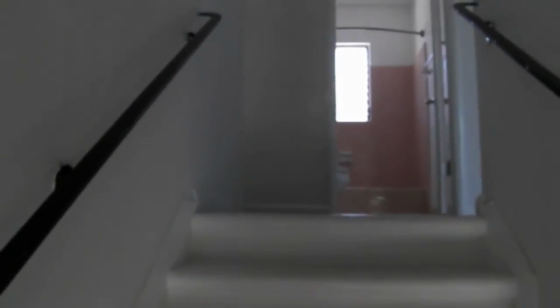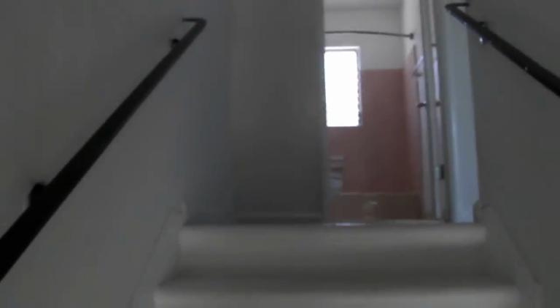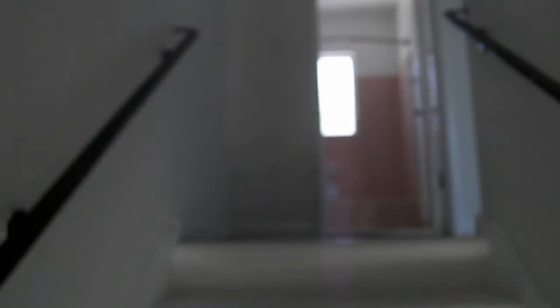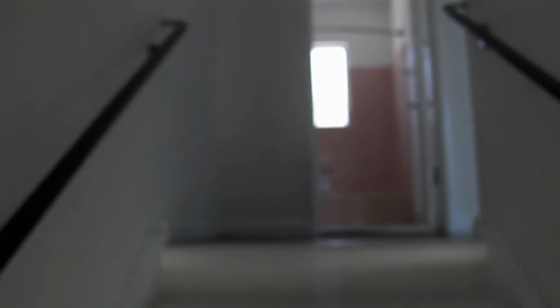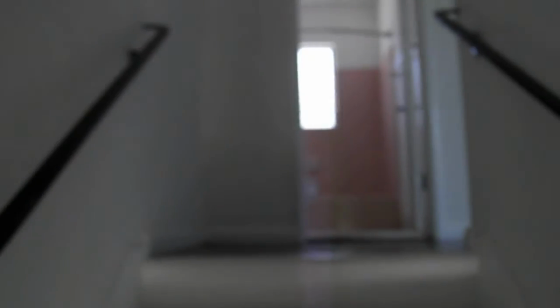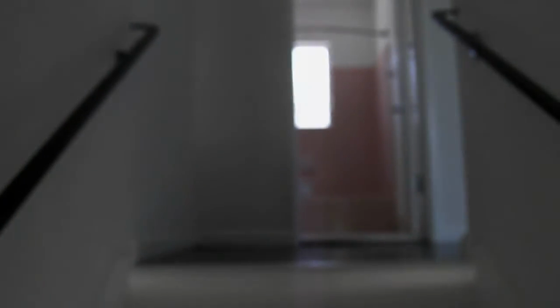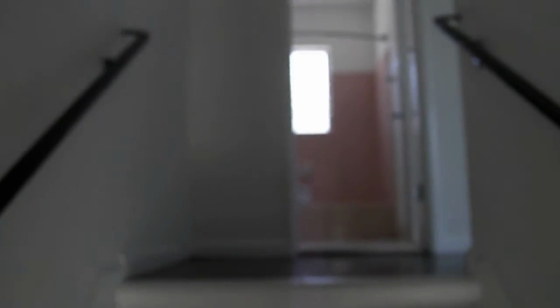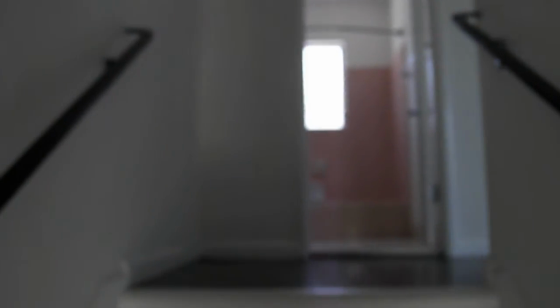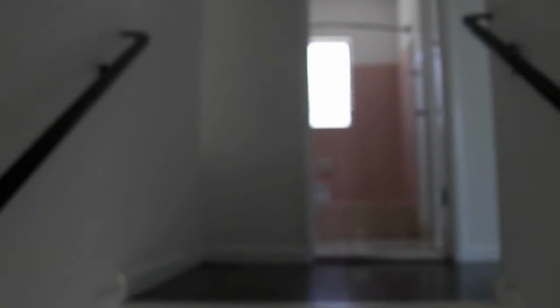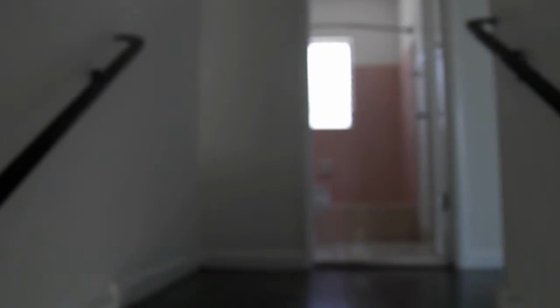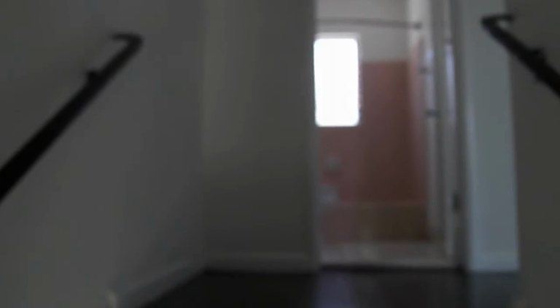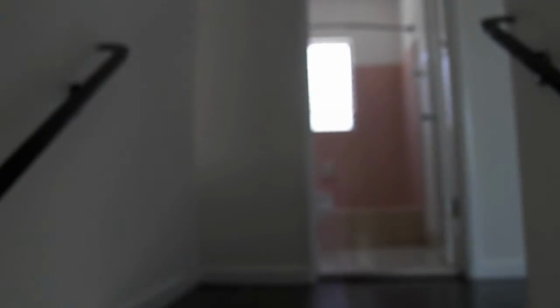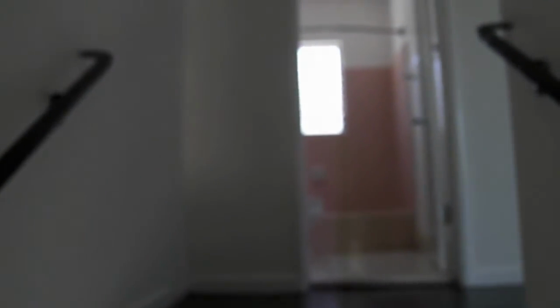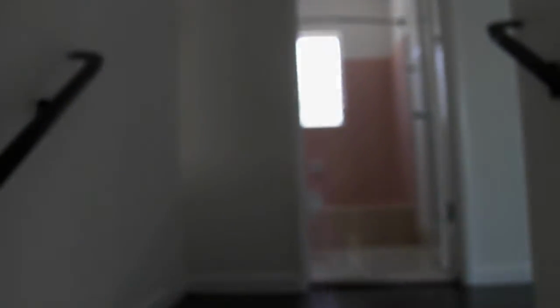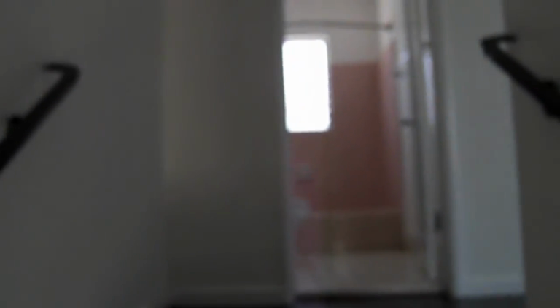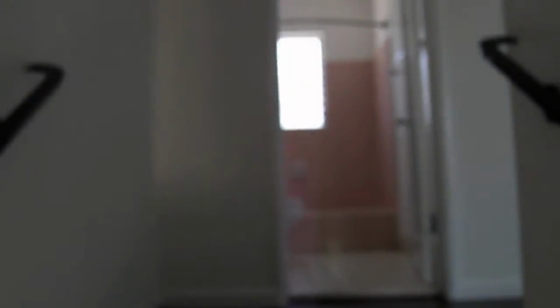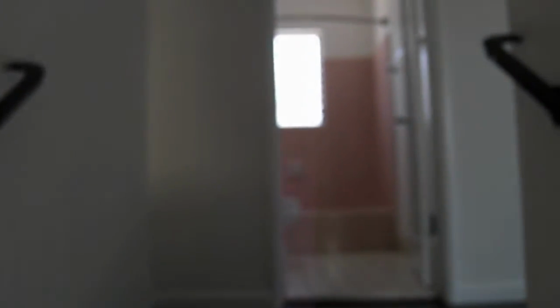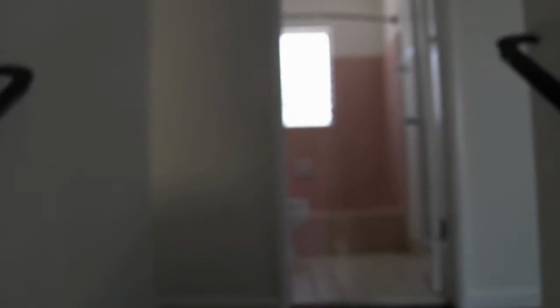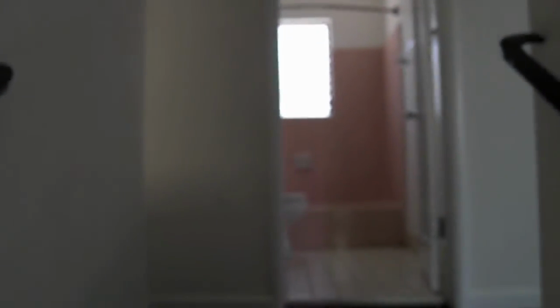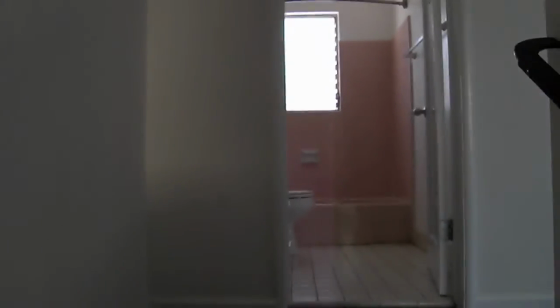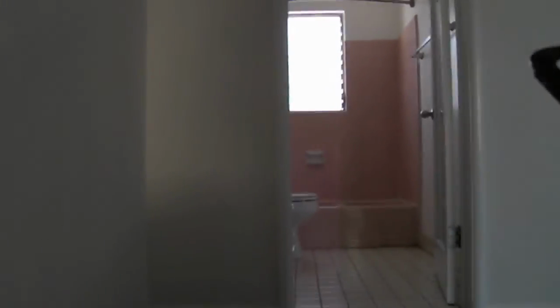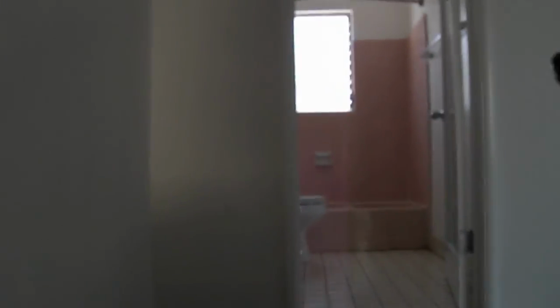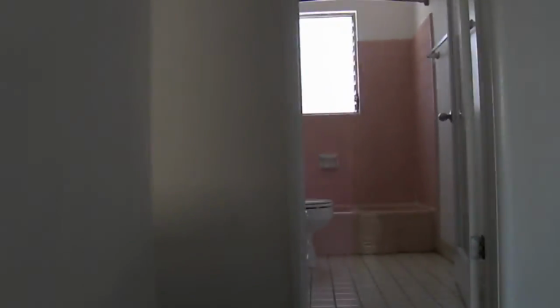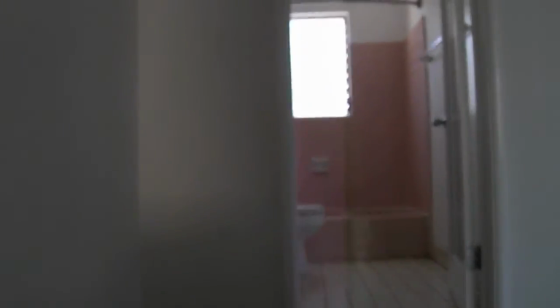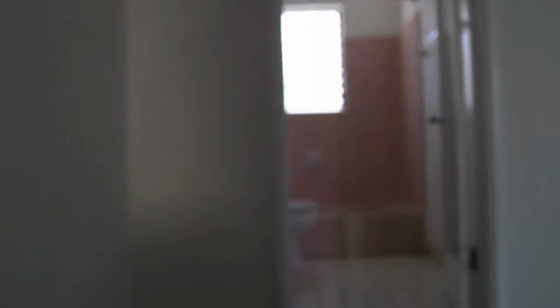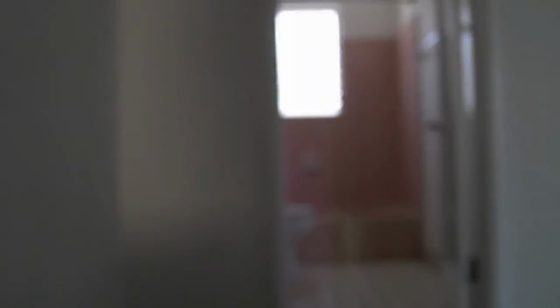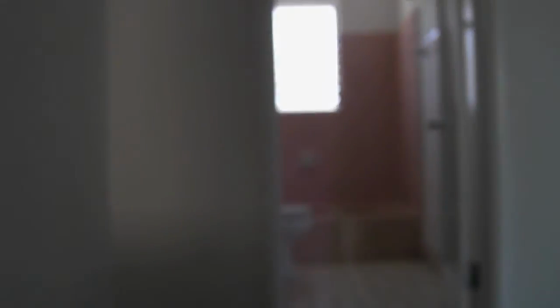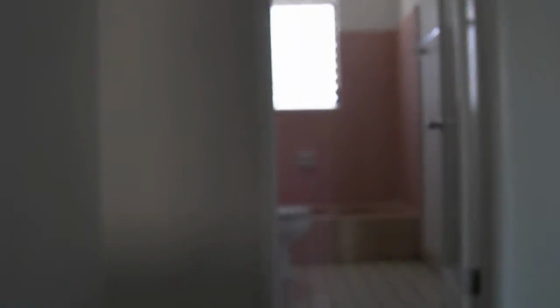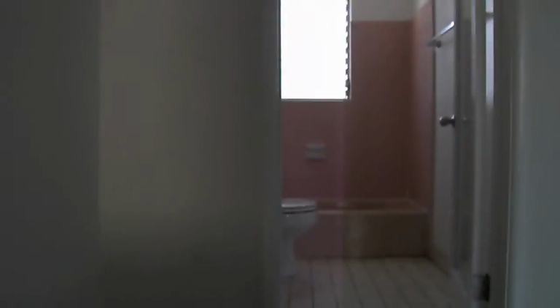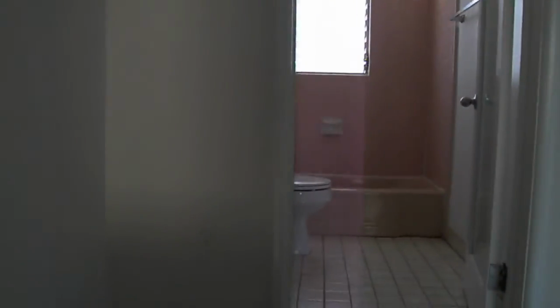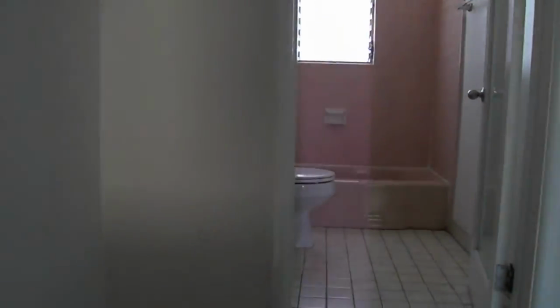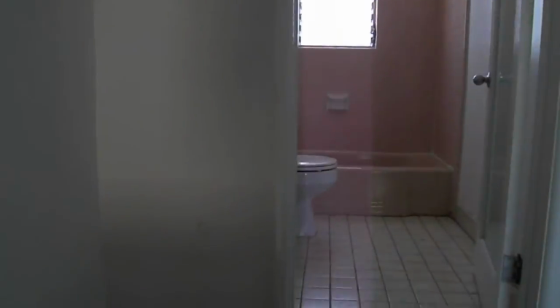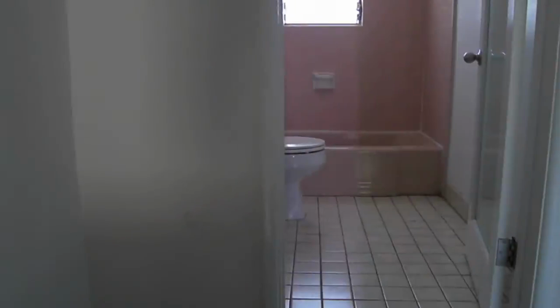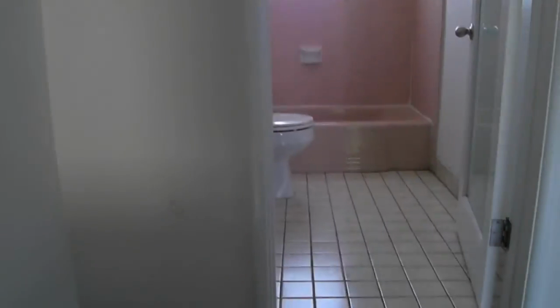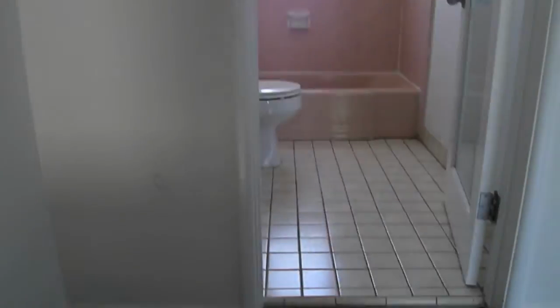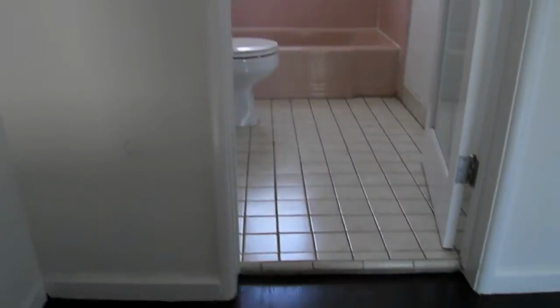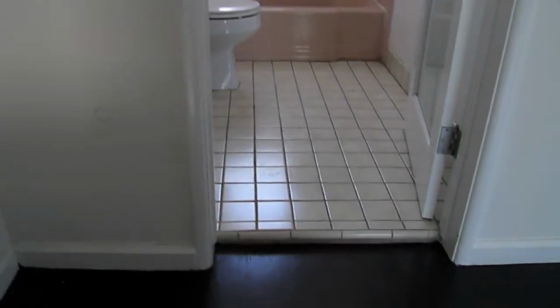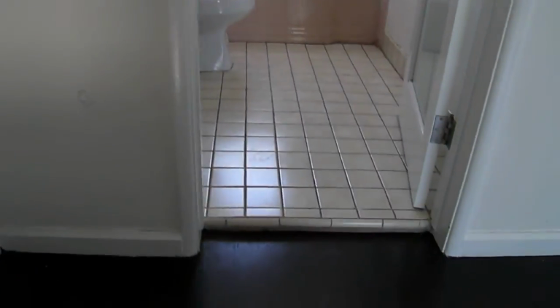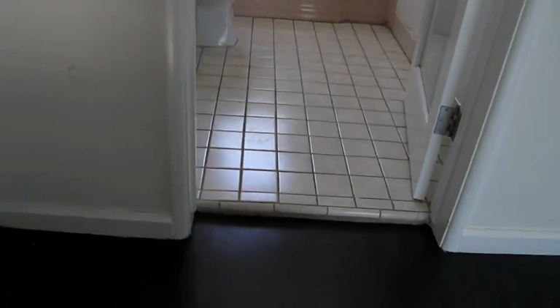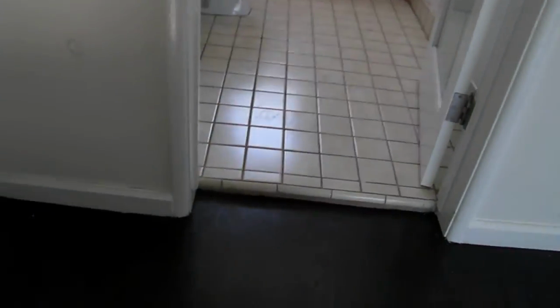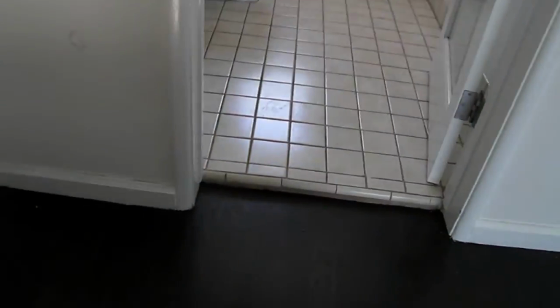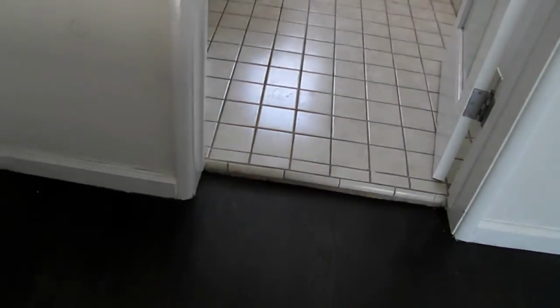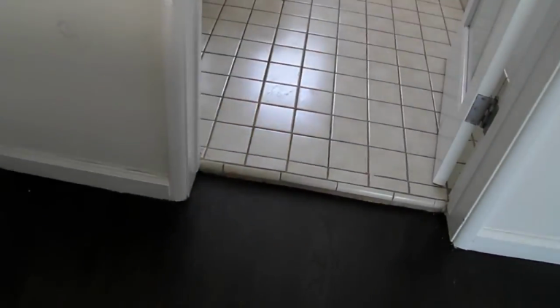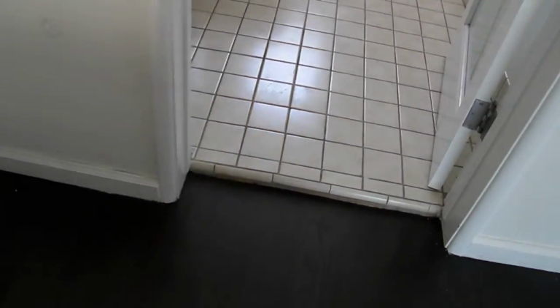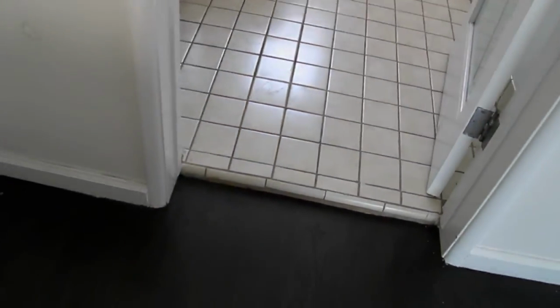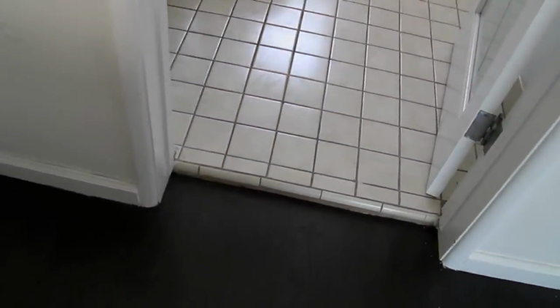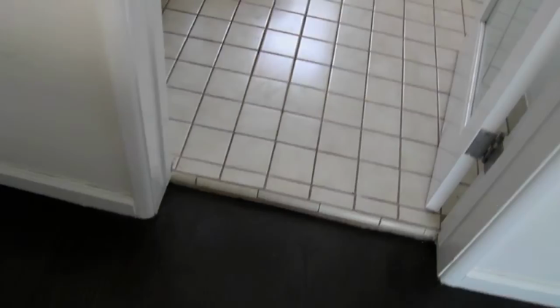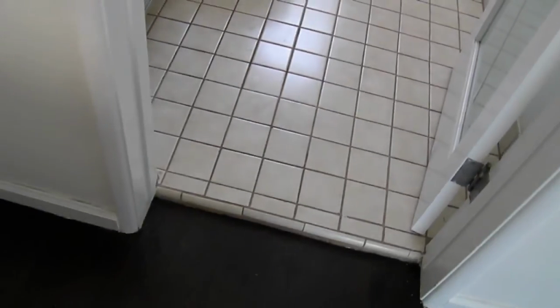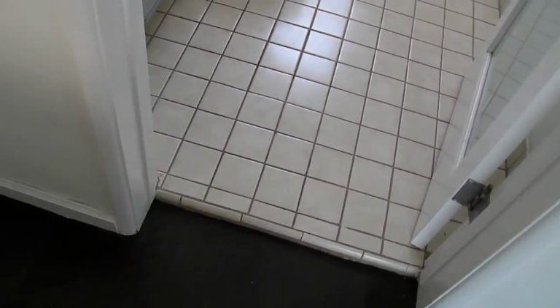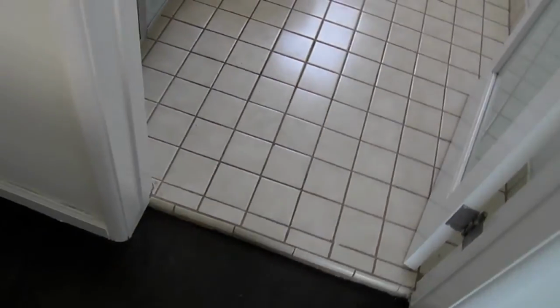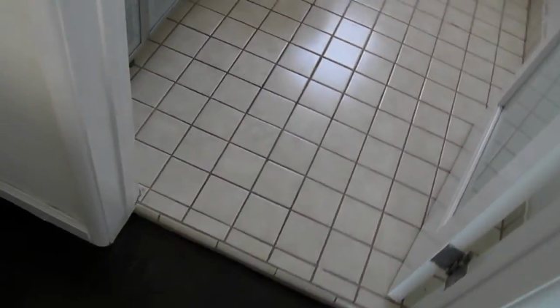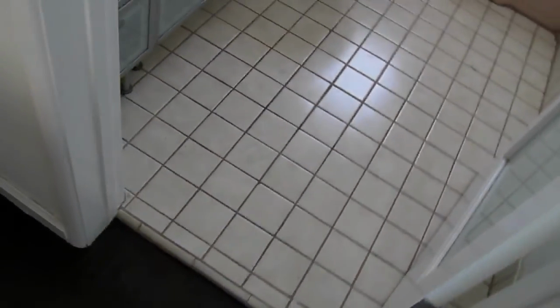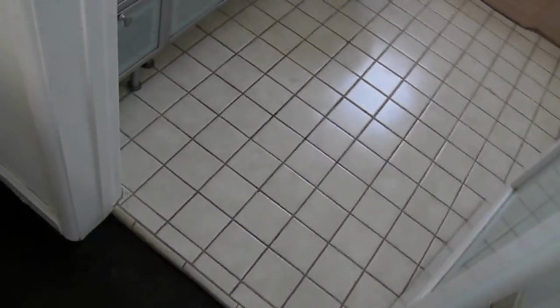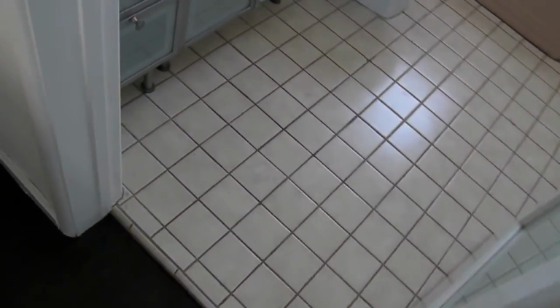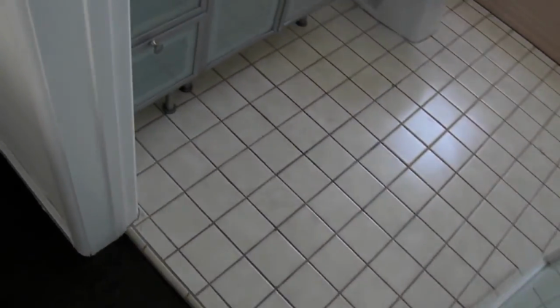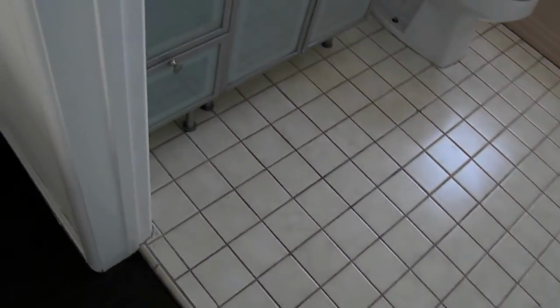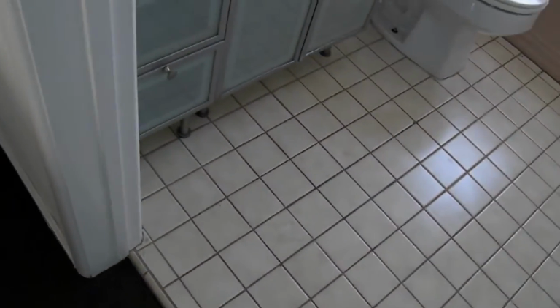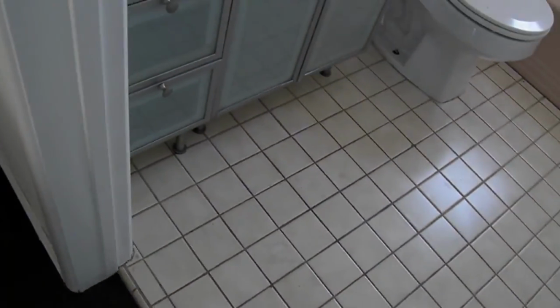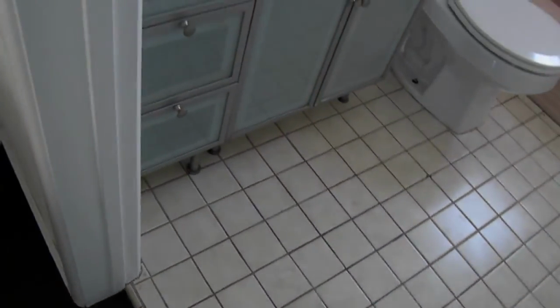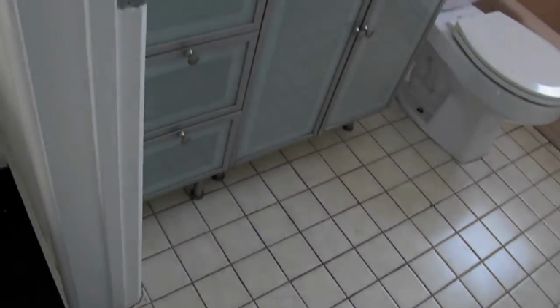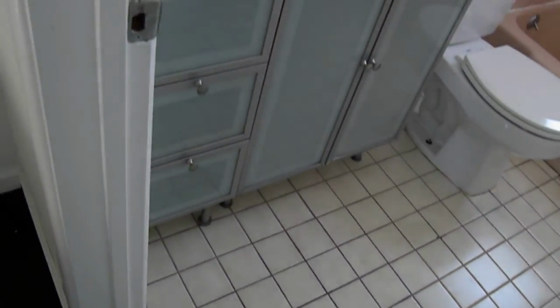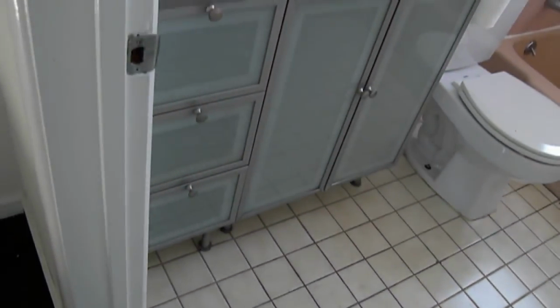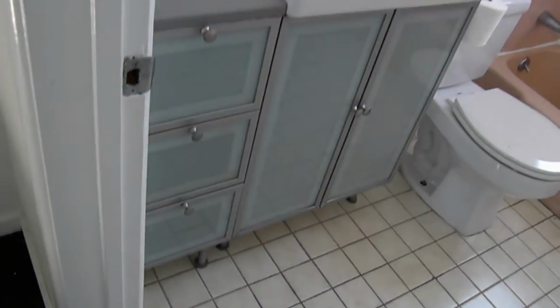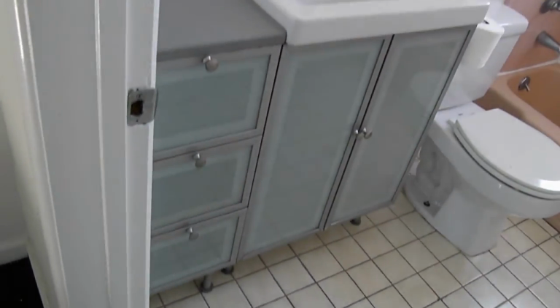You've got your upstairs bathroom, a shower and tub. Nice new cabinetry.